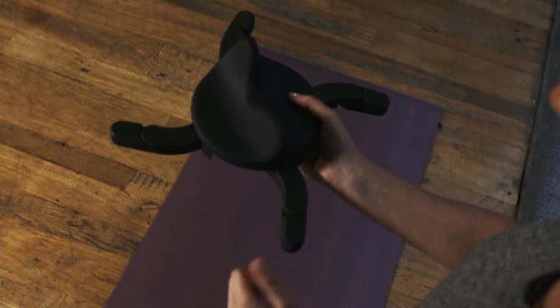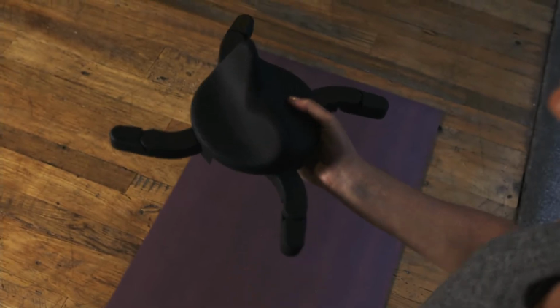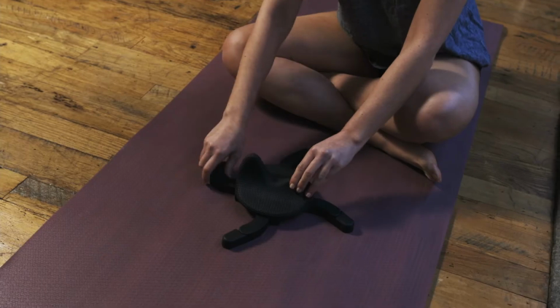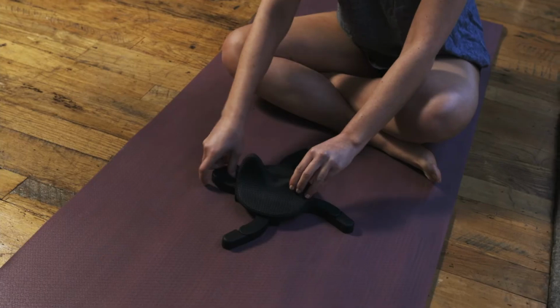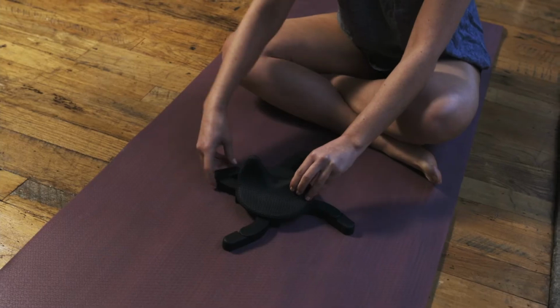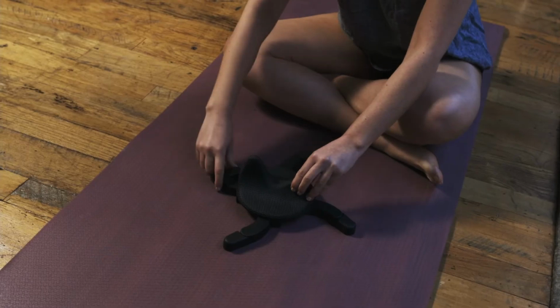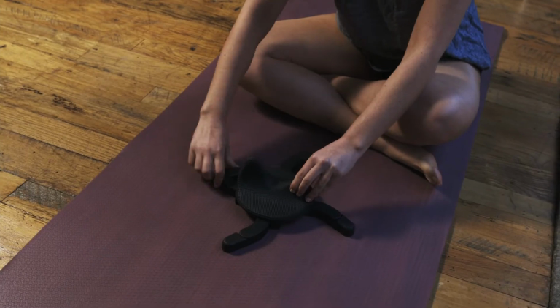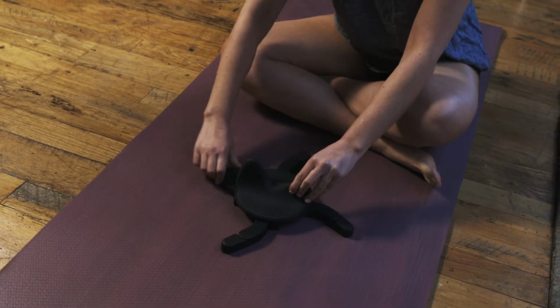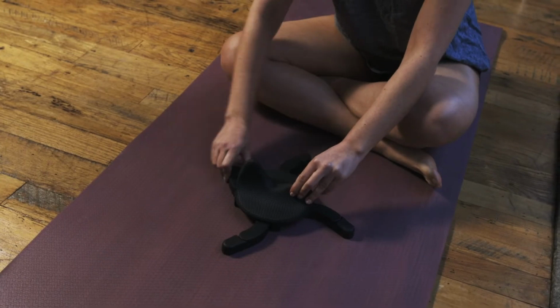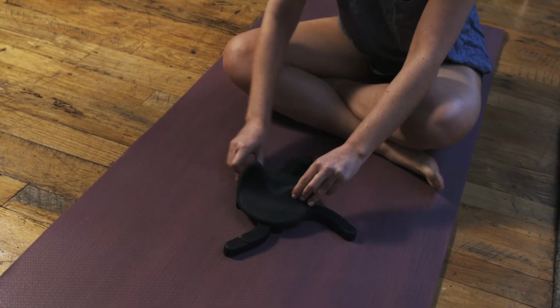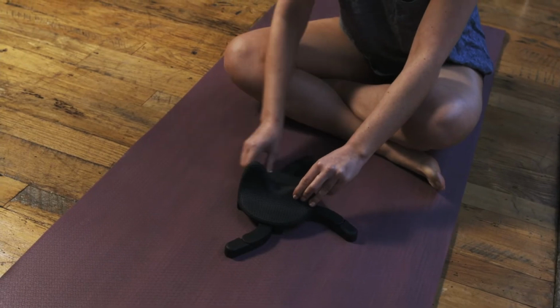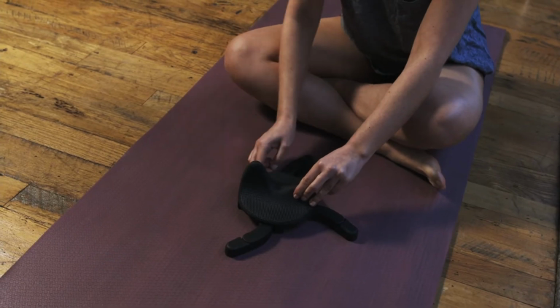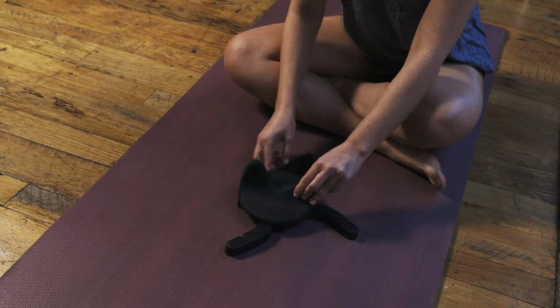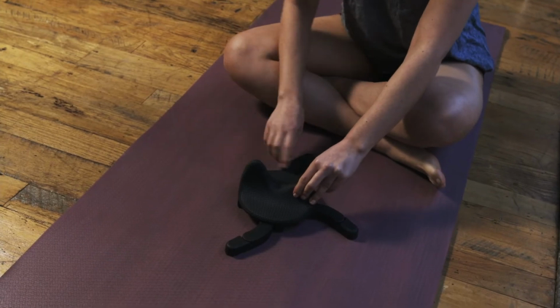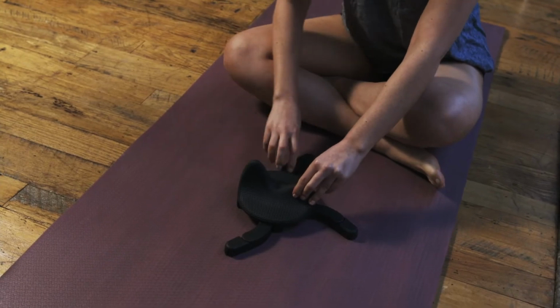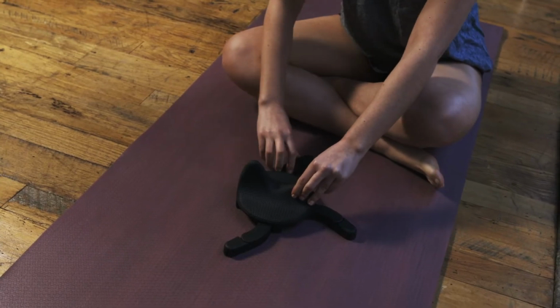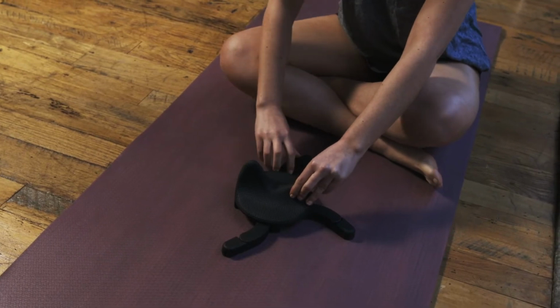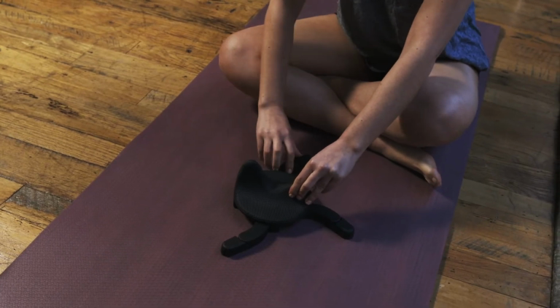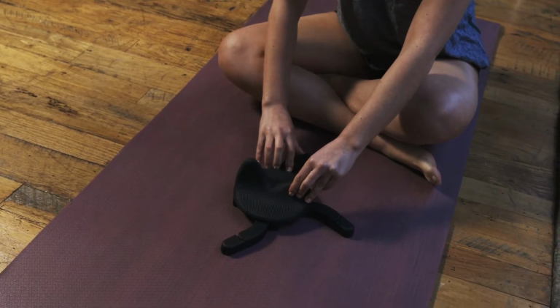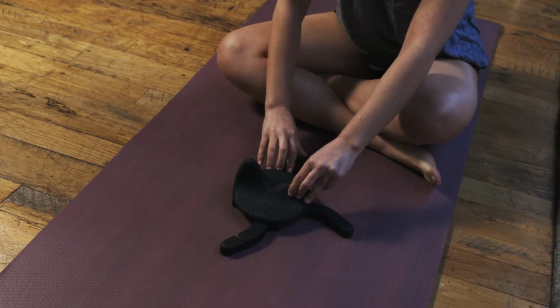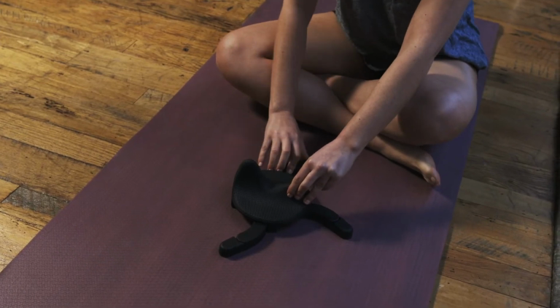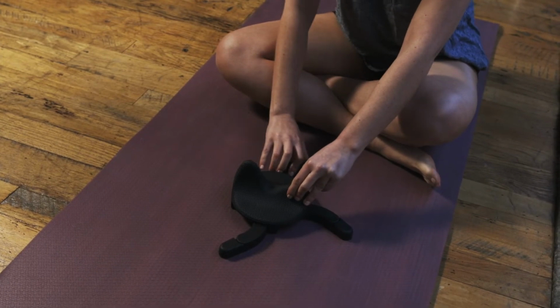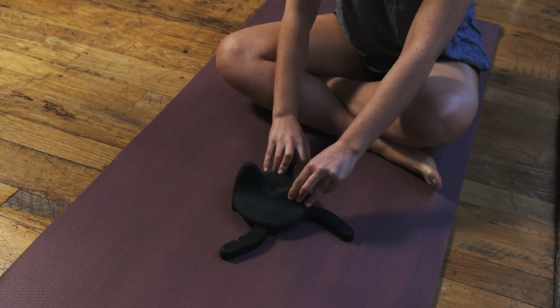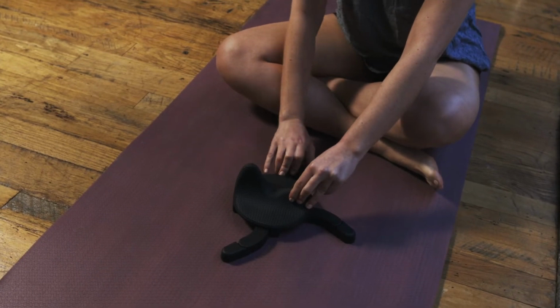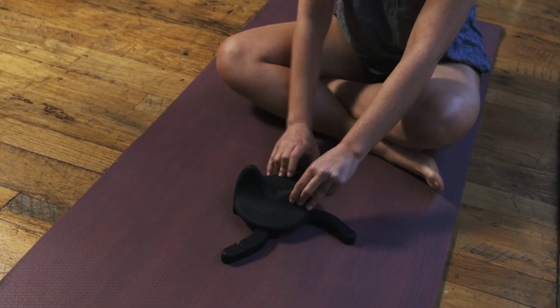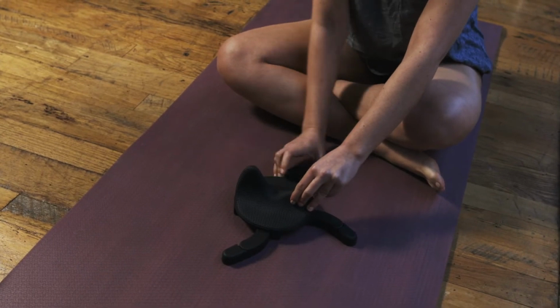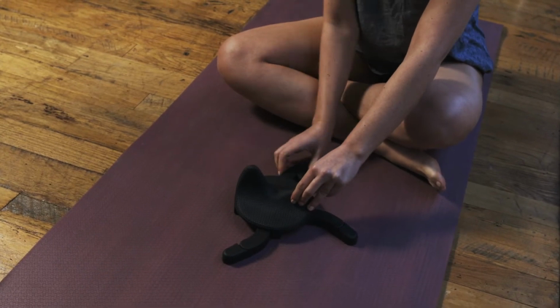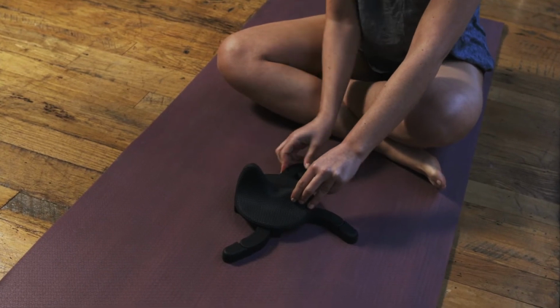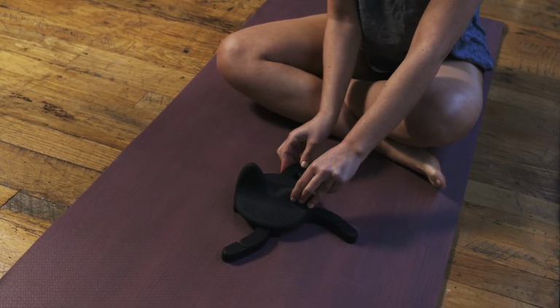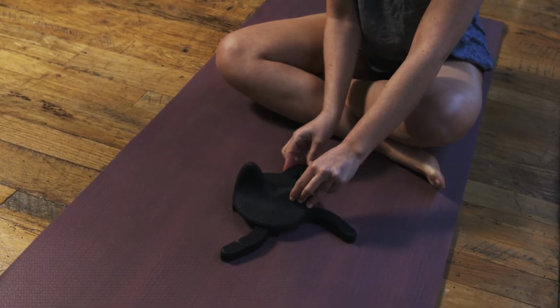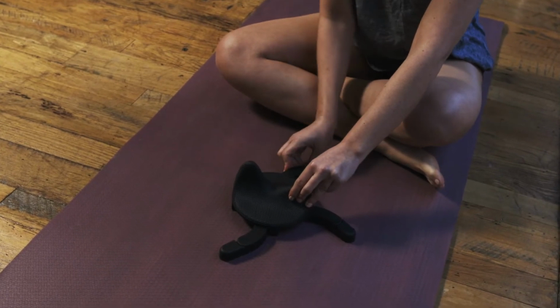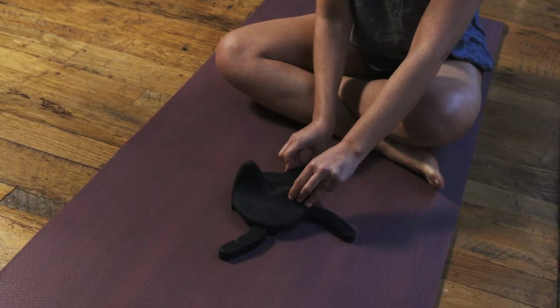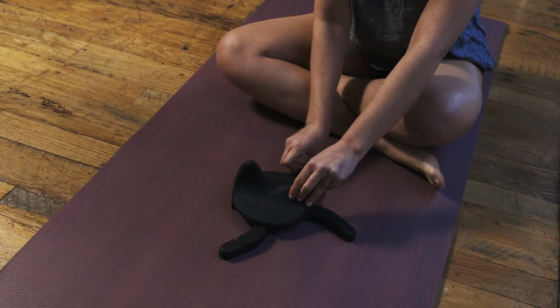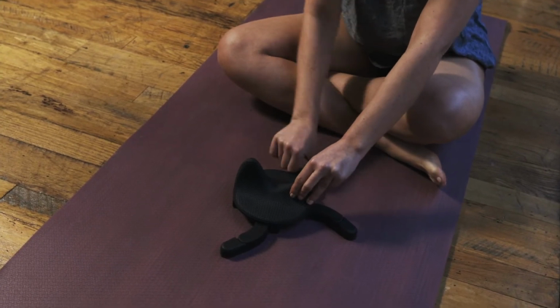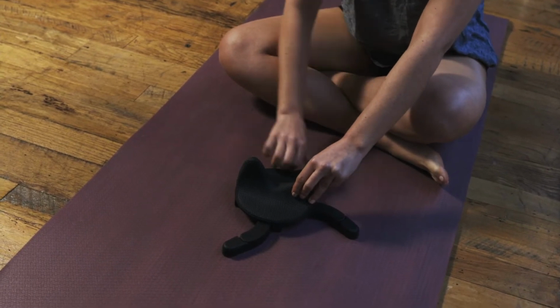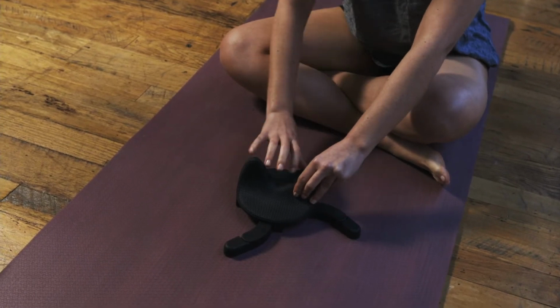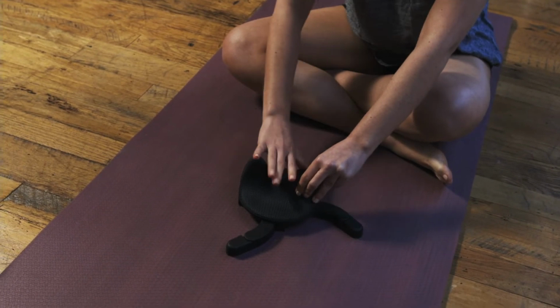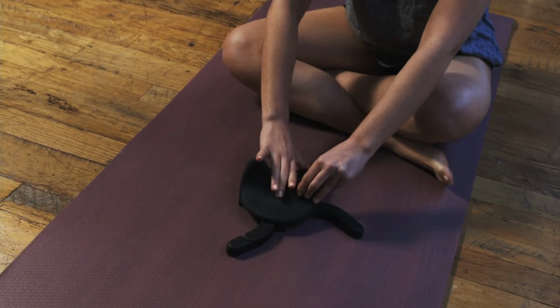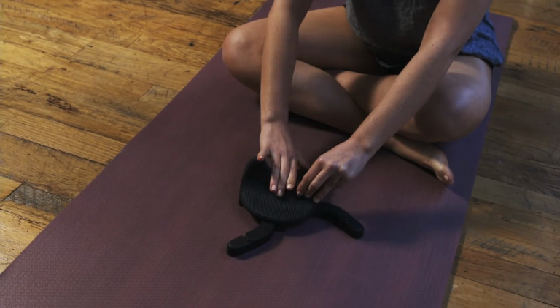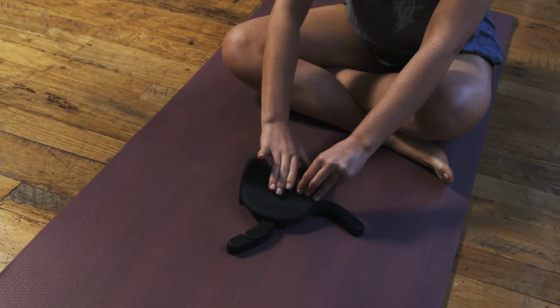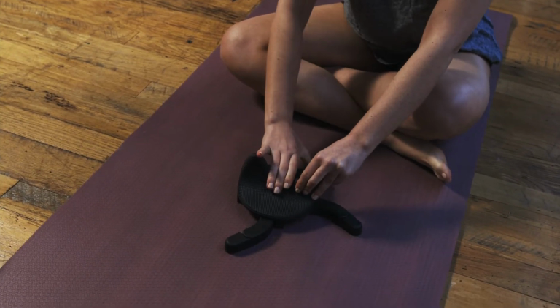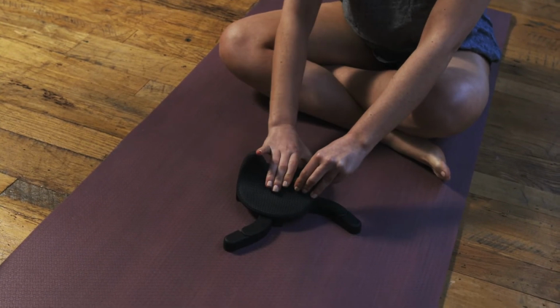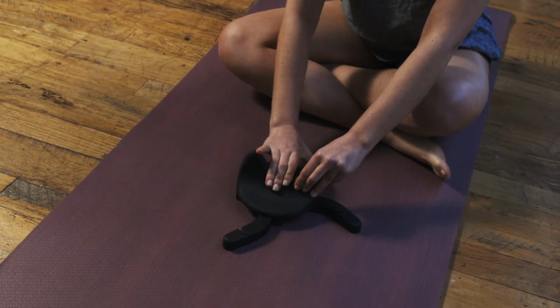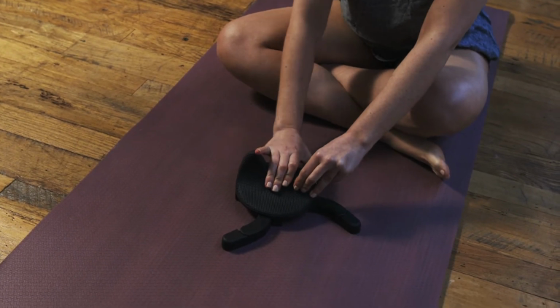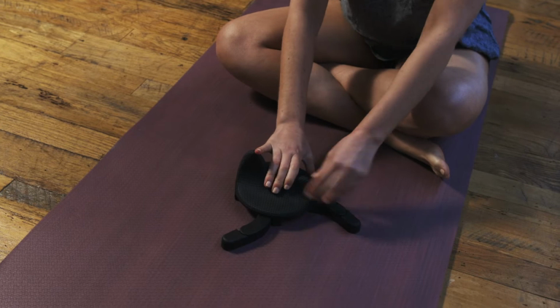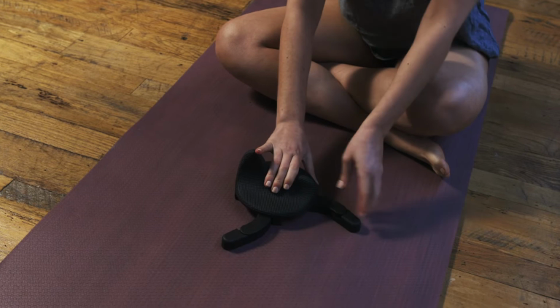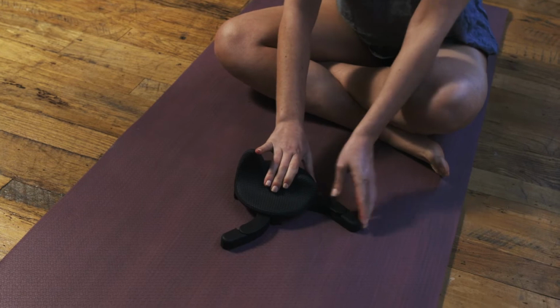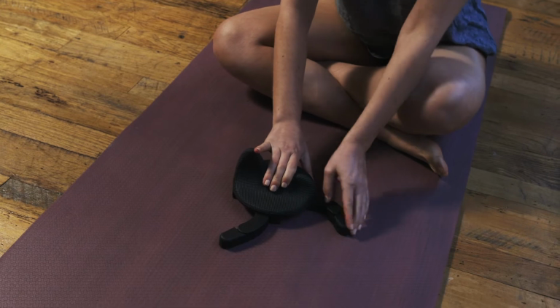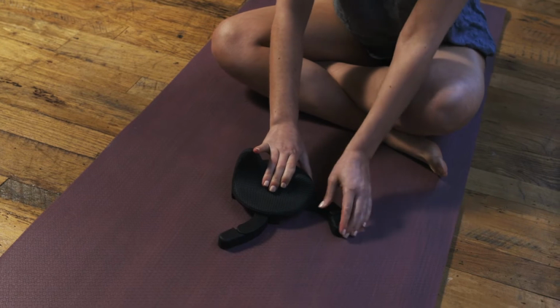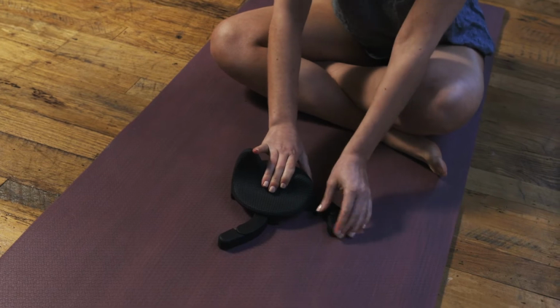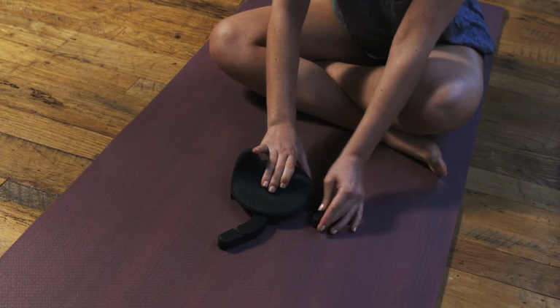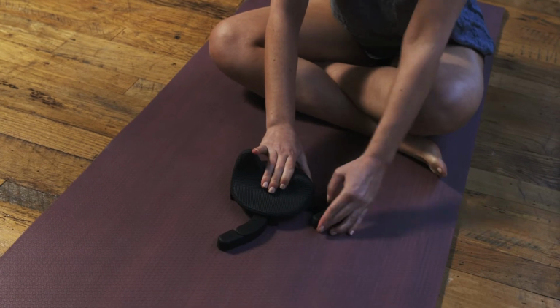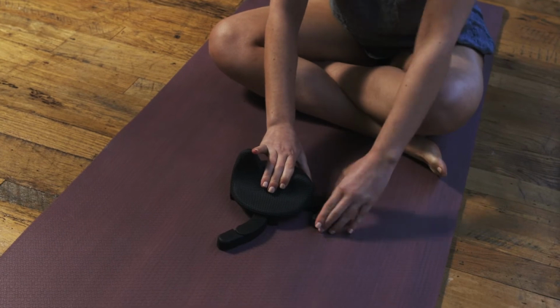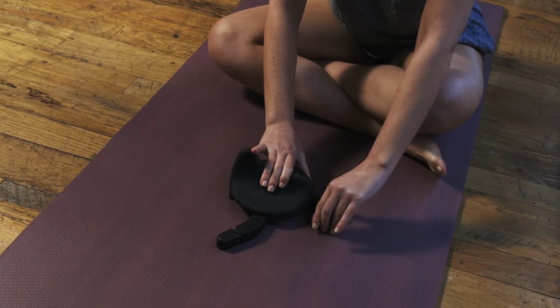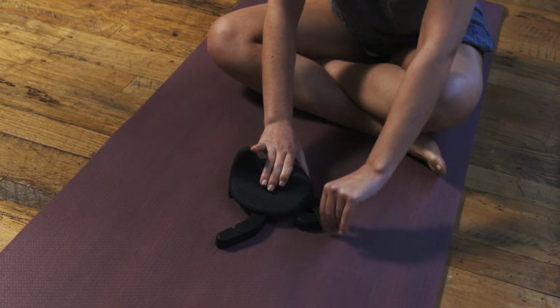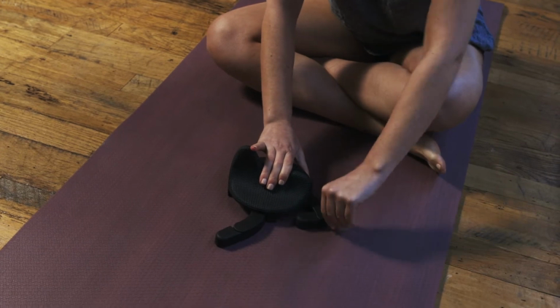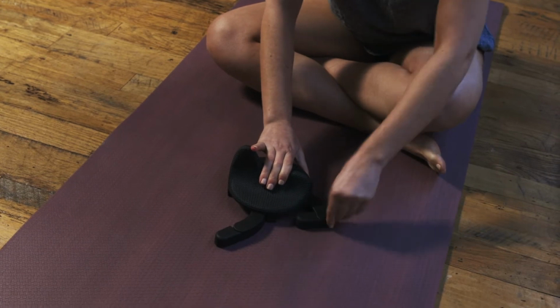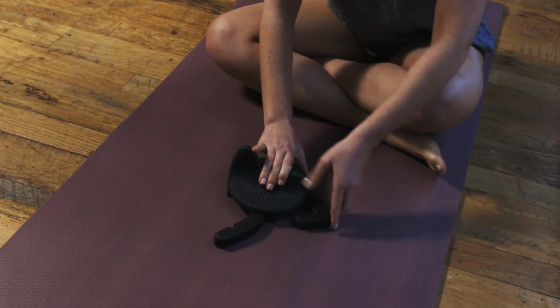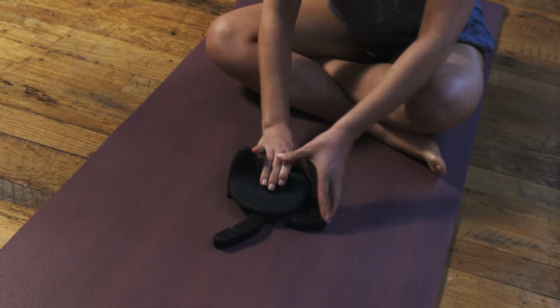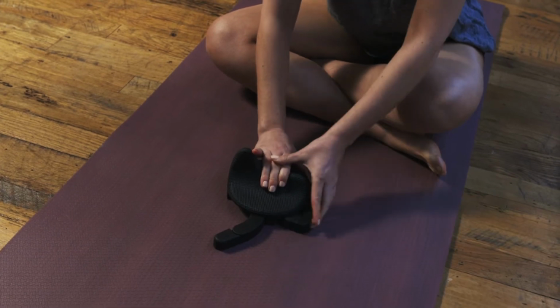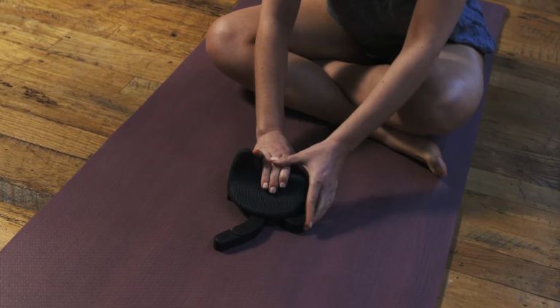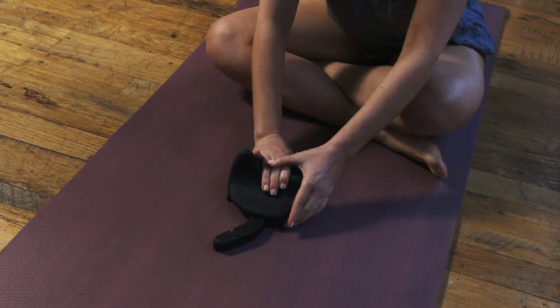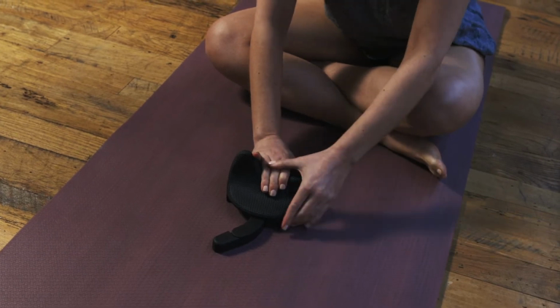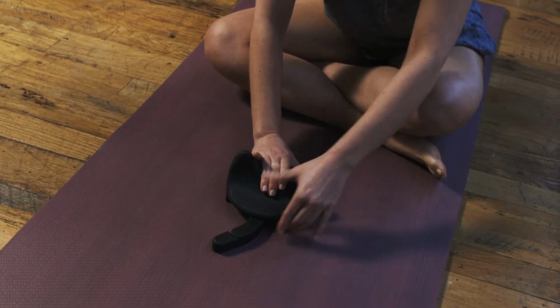When you're done using it, you can fold the legs back under the top of the massager until you hear them click into place, allowing for easy storage.